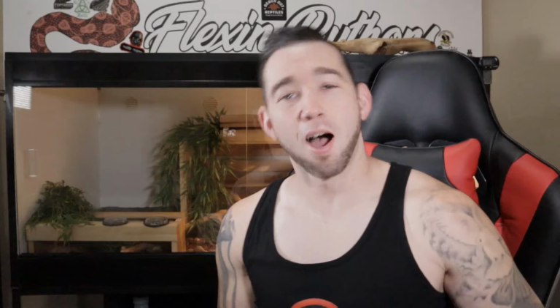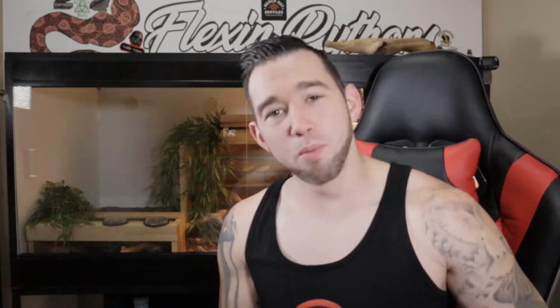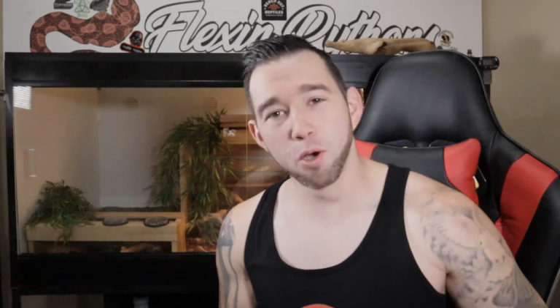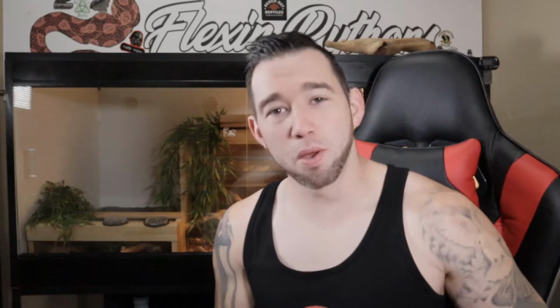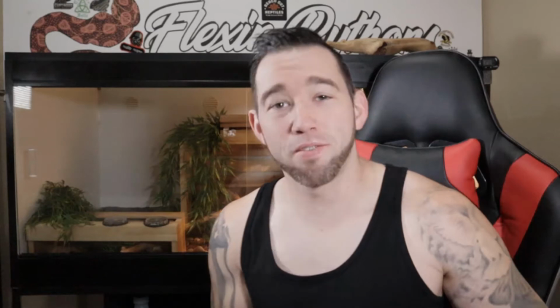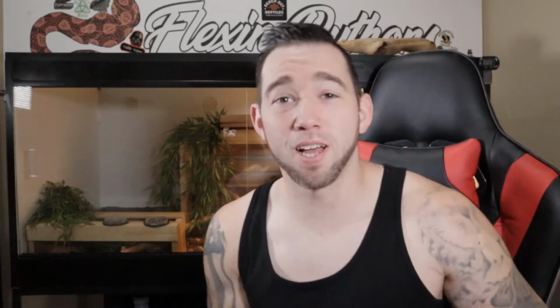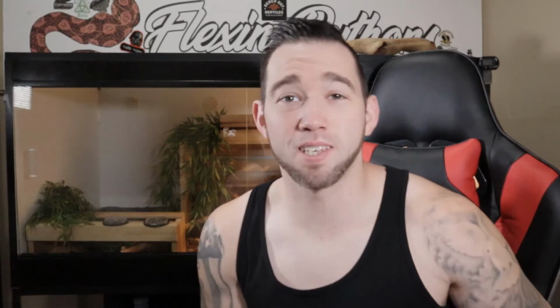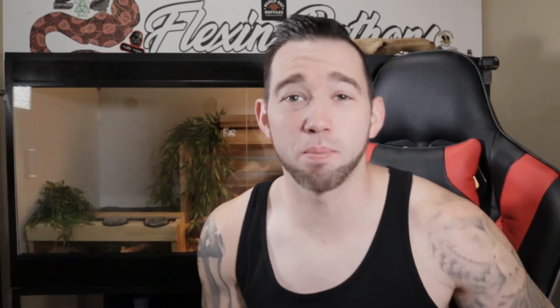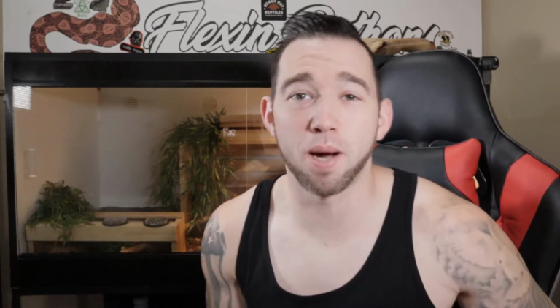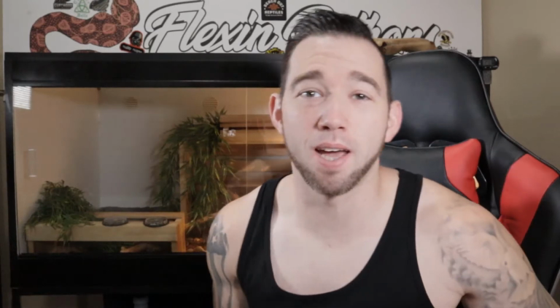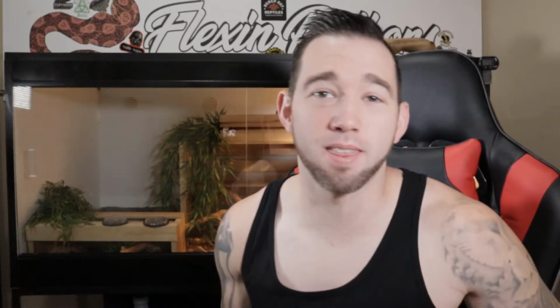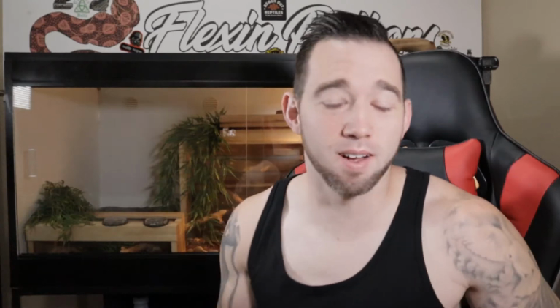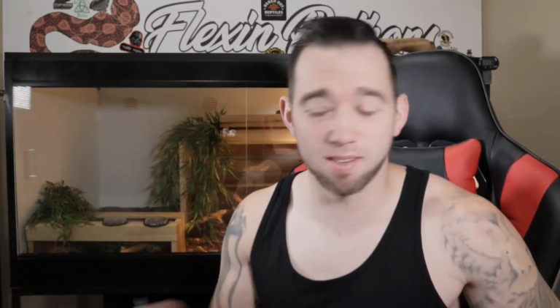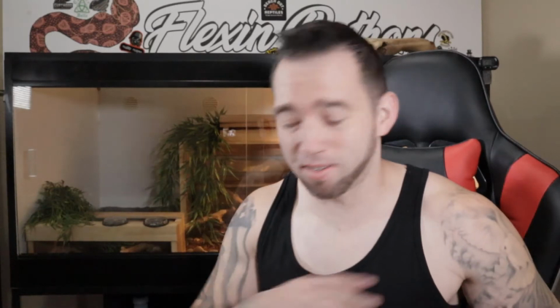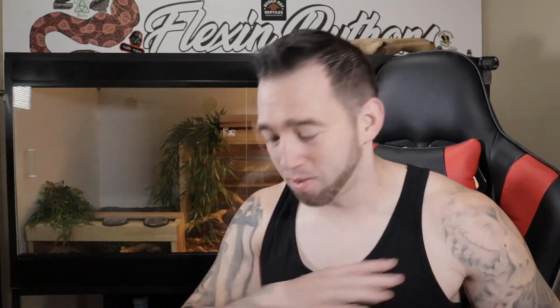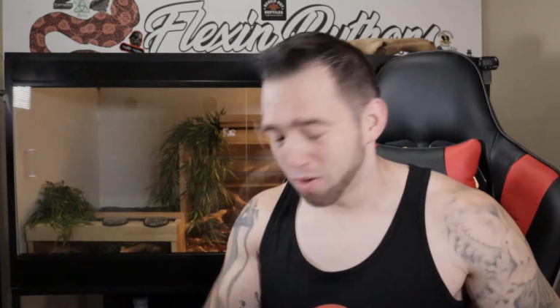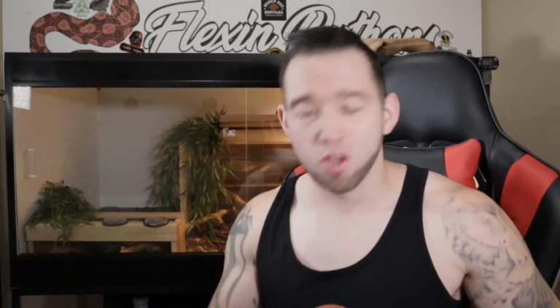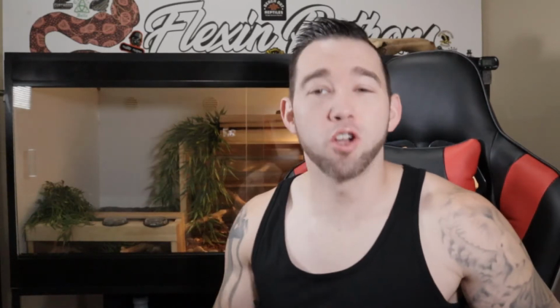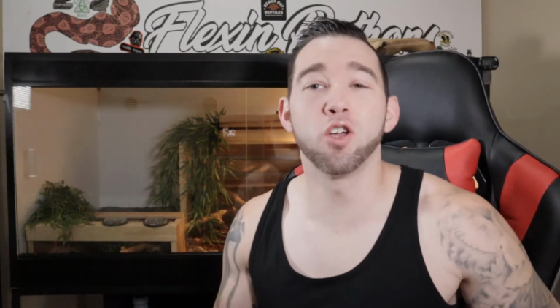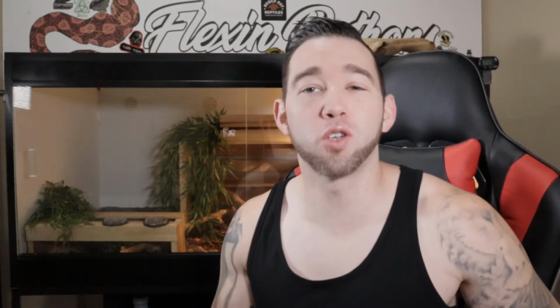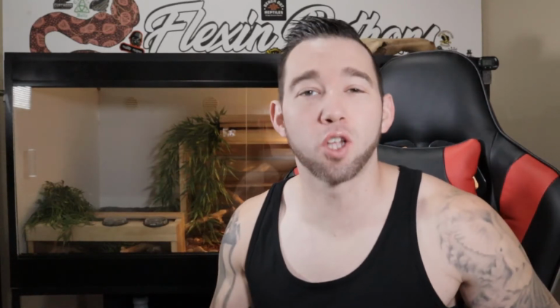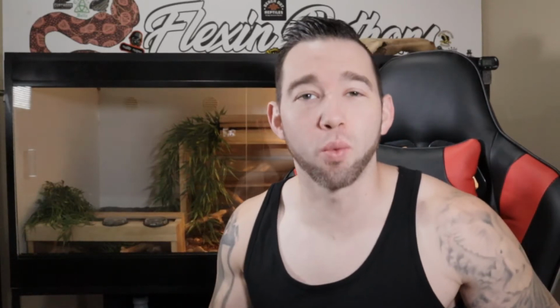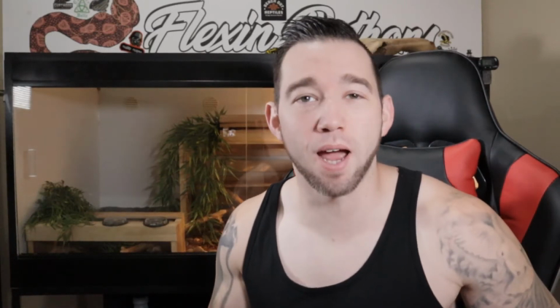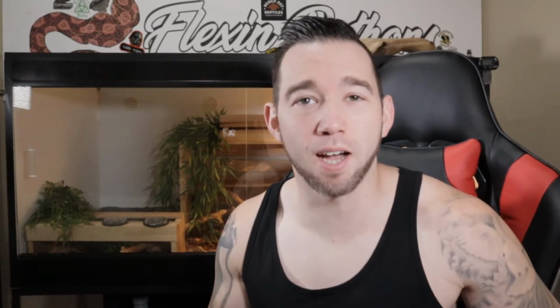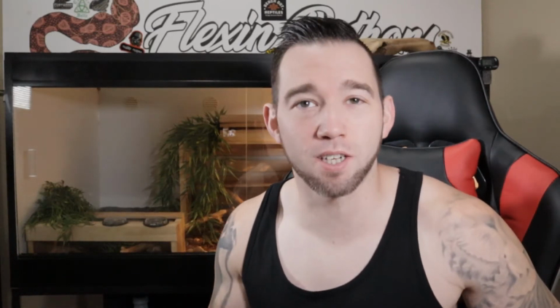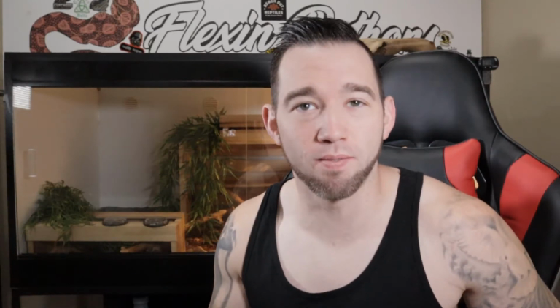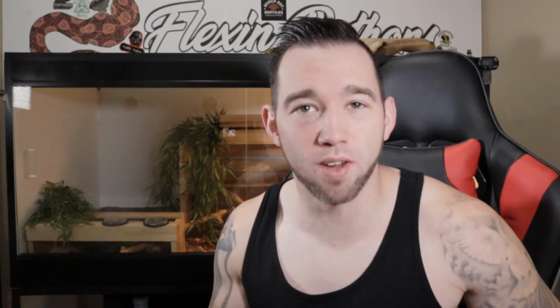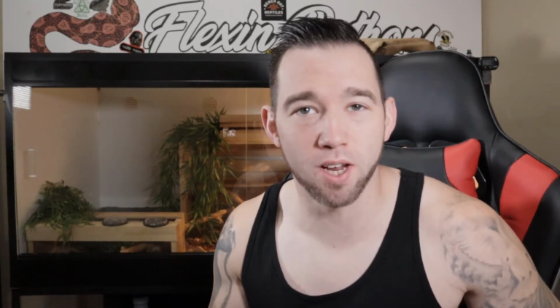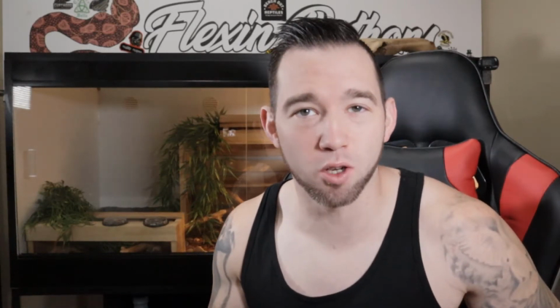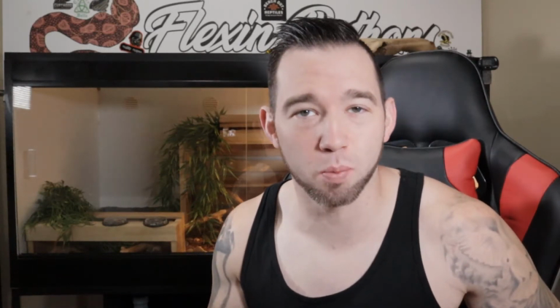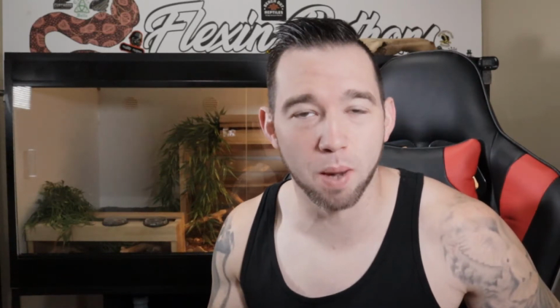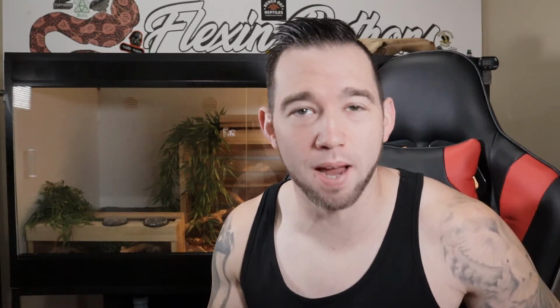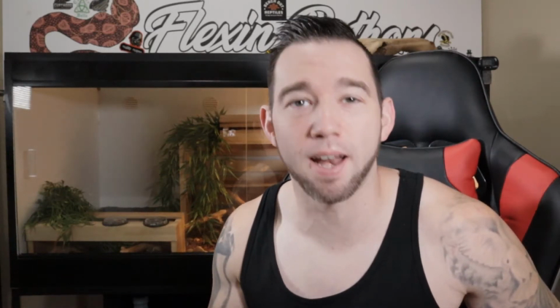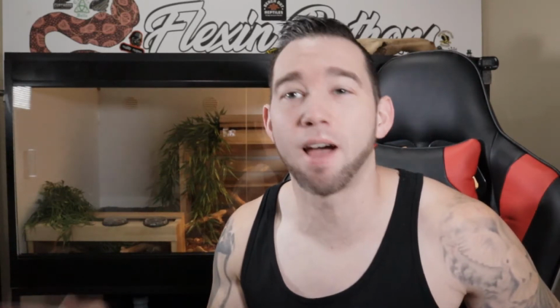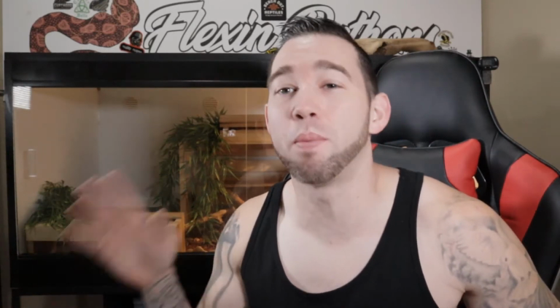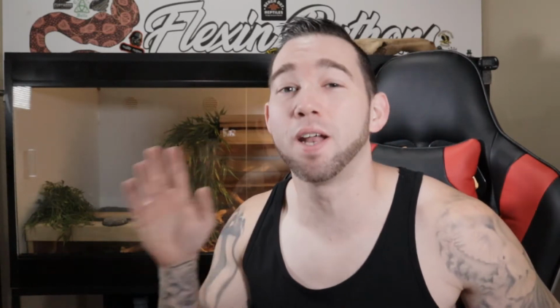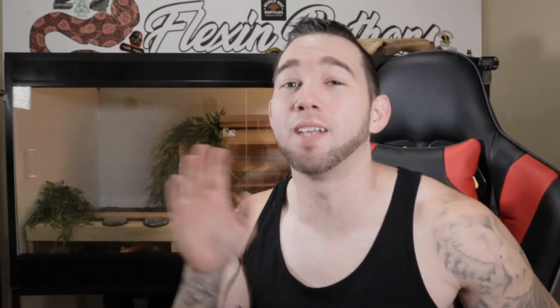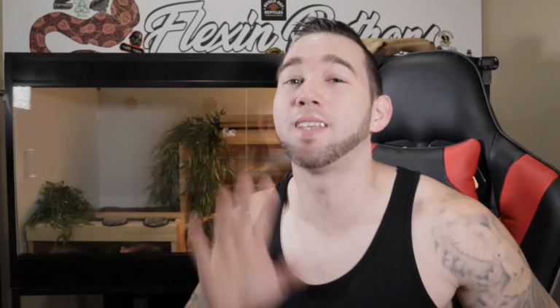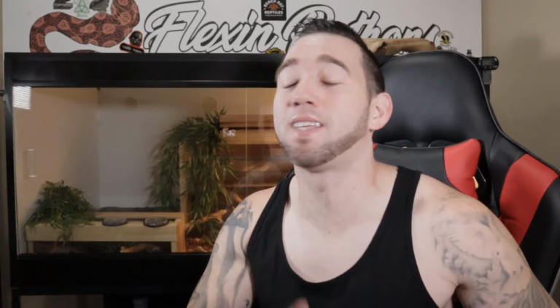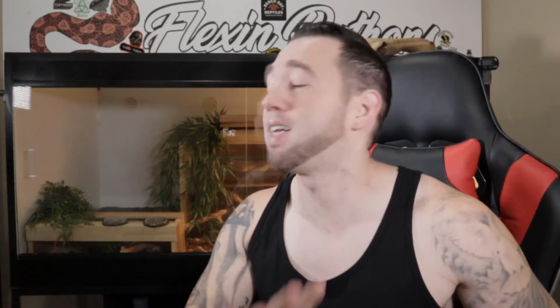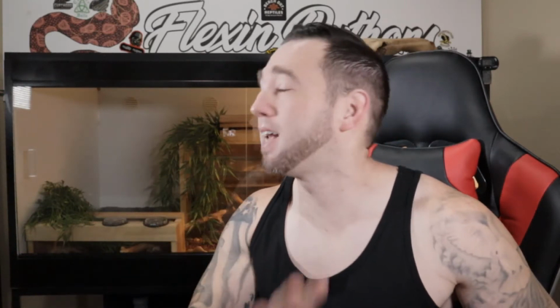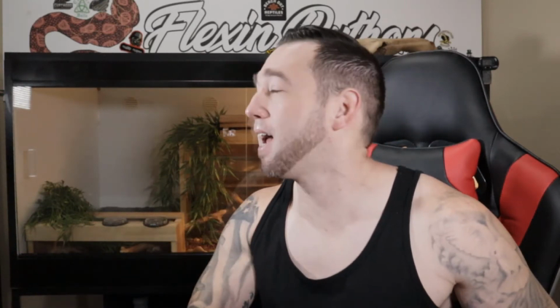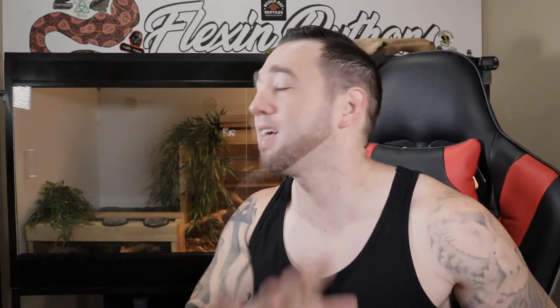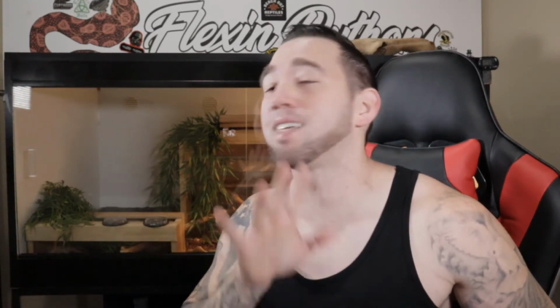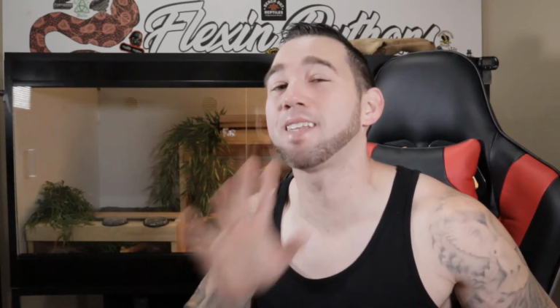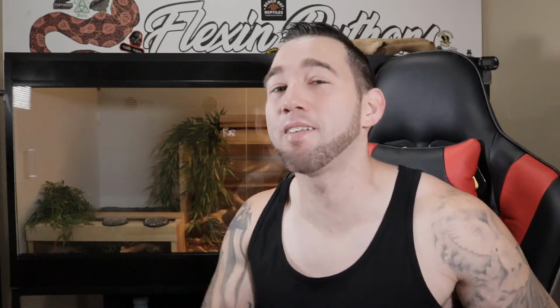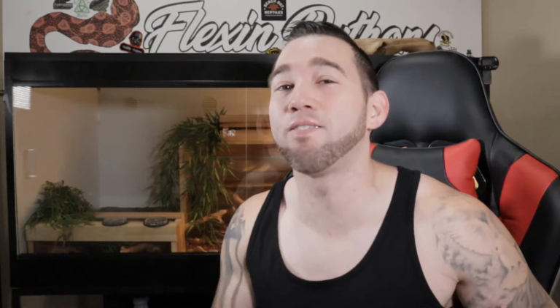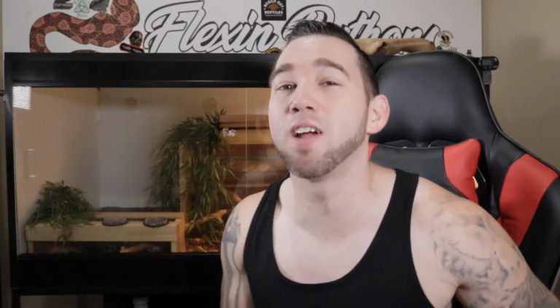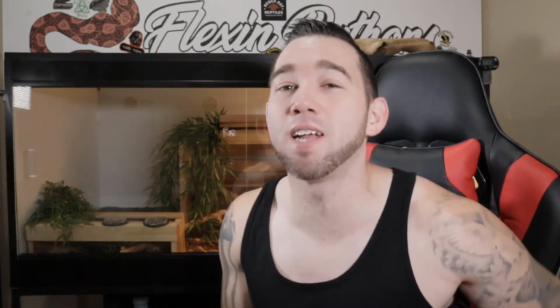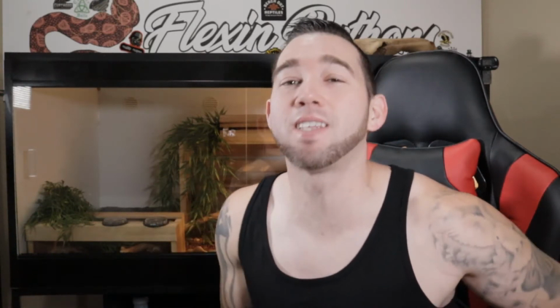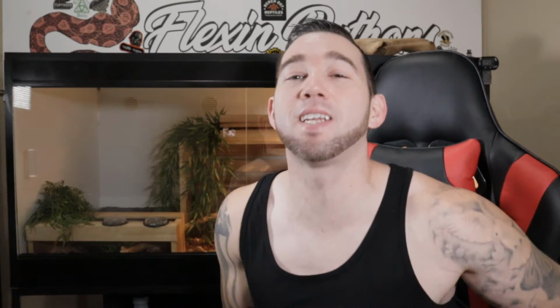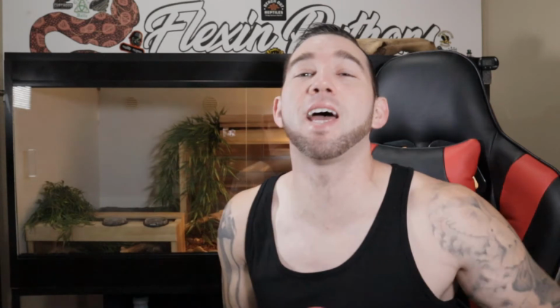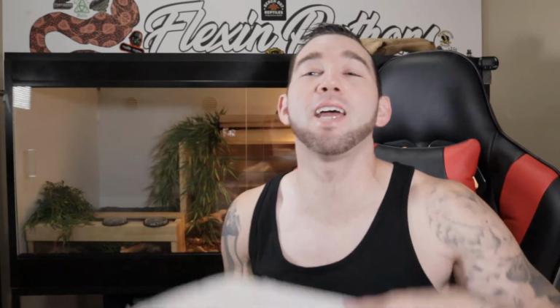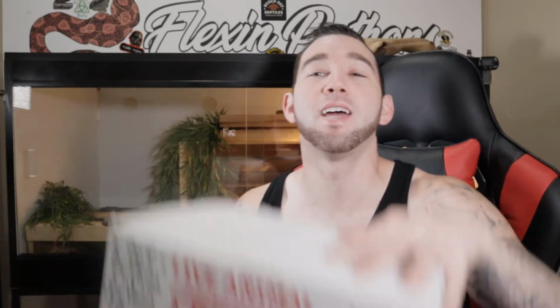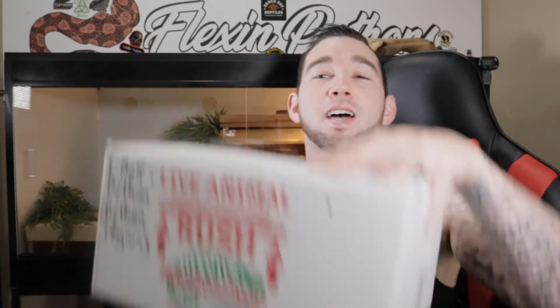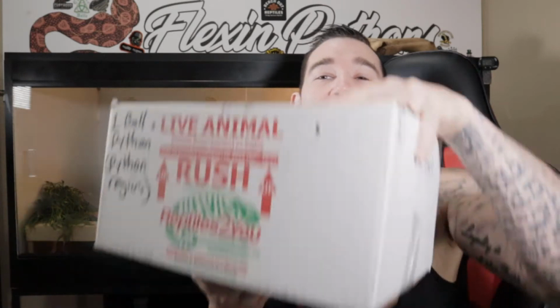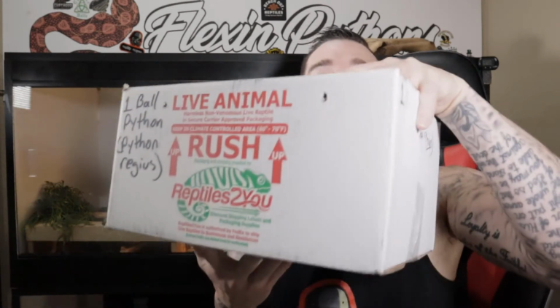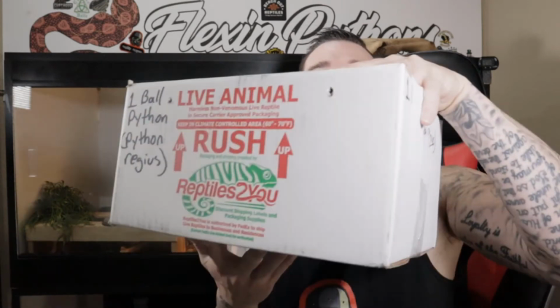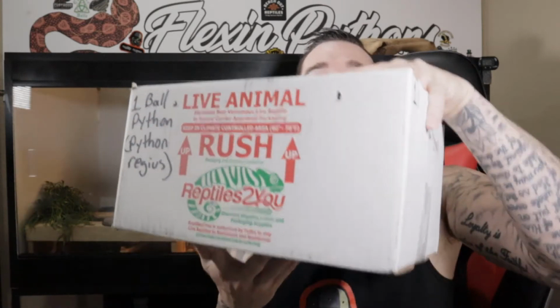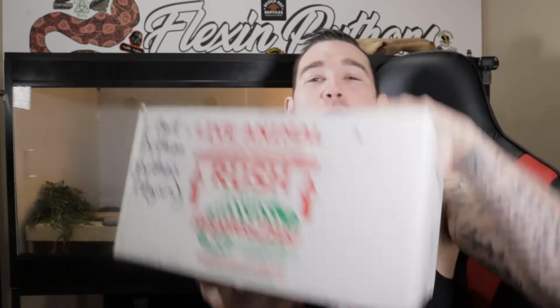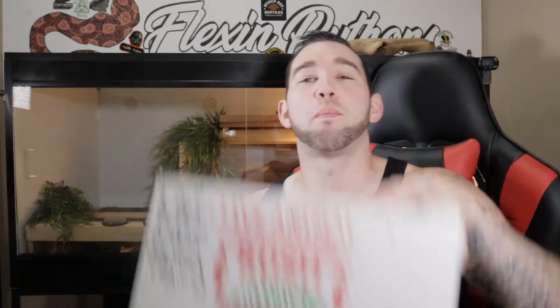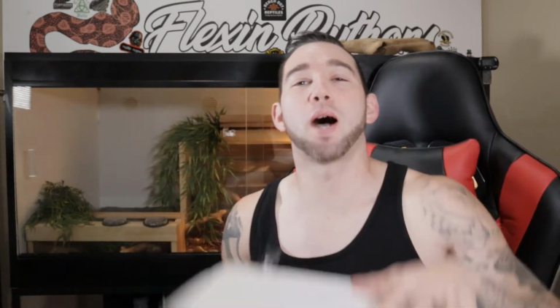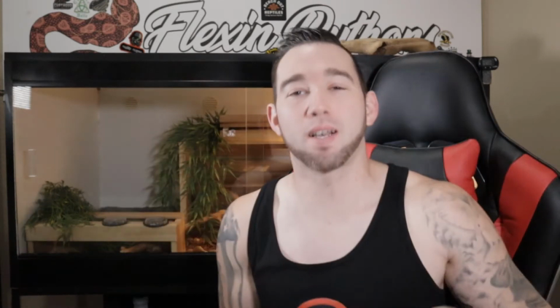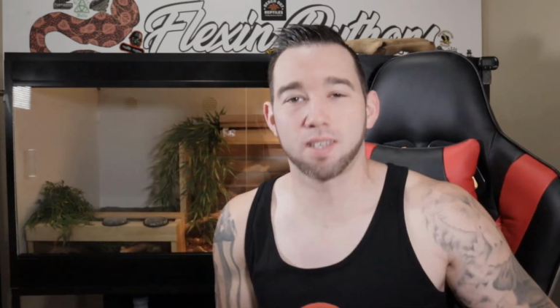I'm Louie Flexin' Pythons. You're used to reaction videos by now, but today is different. Today is an unboxing.